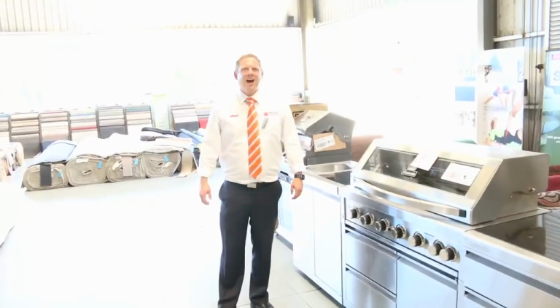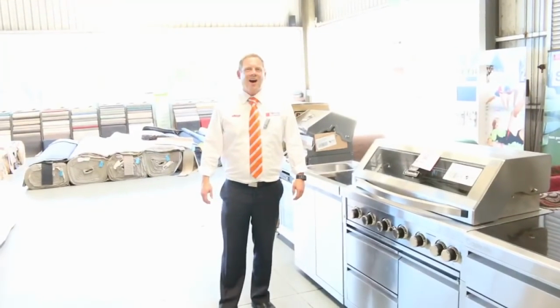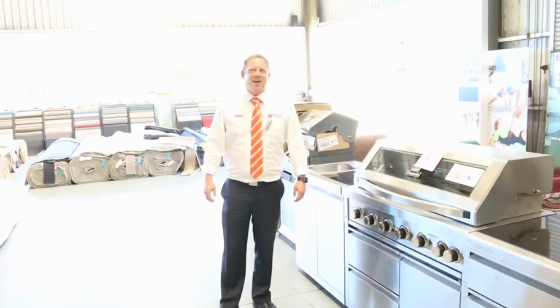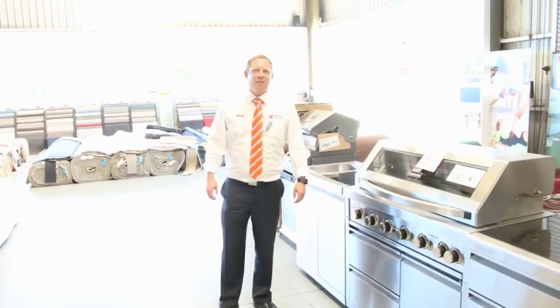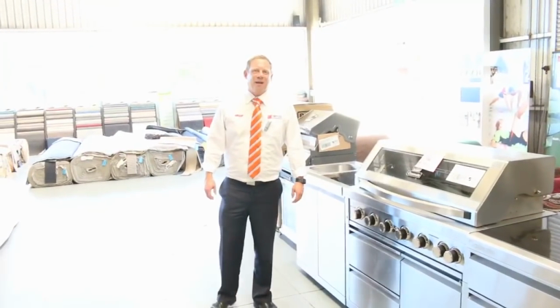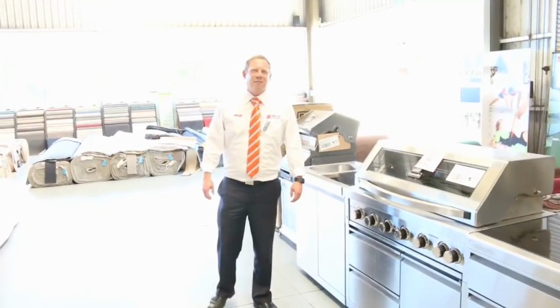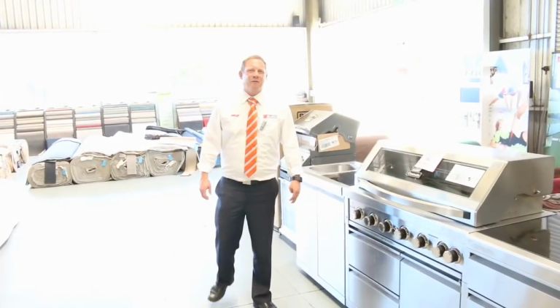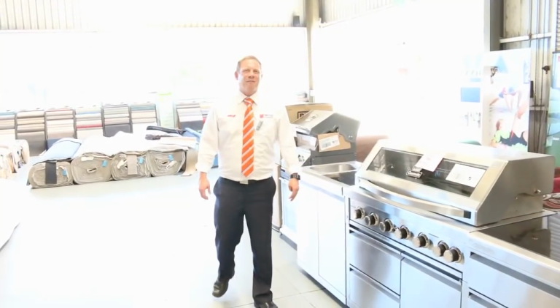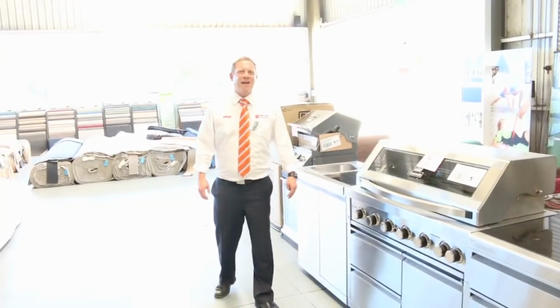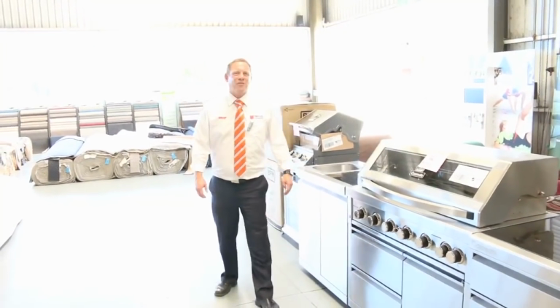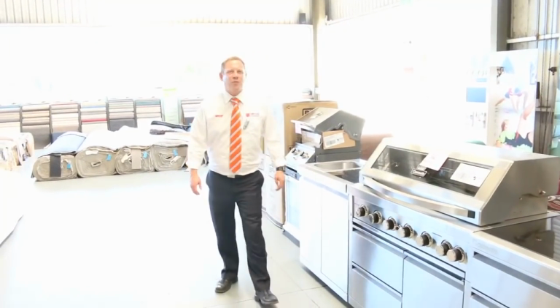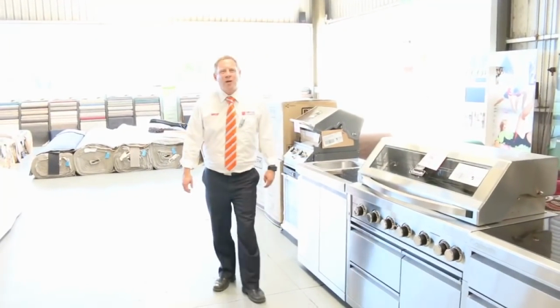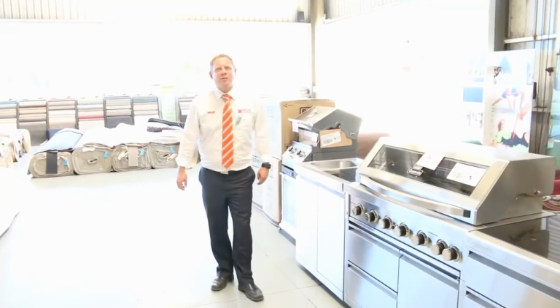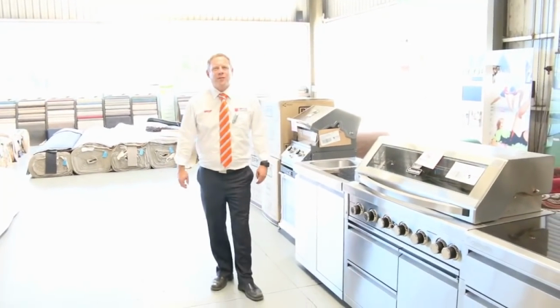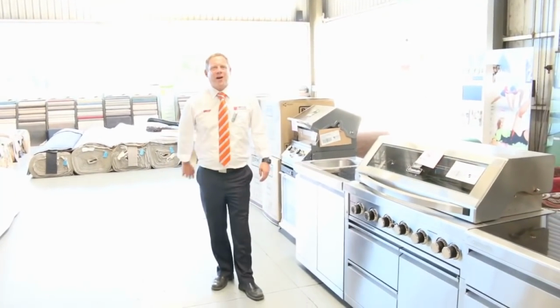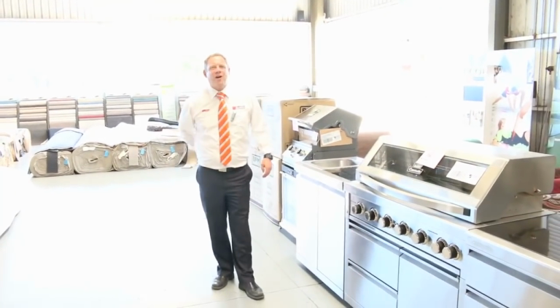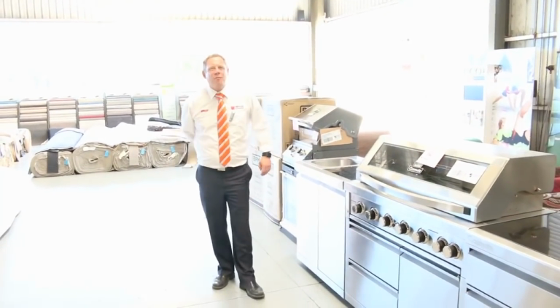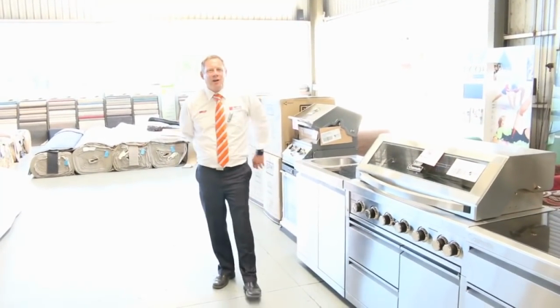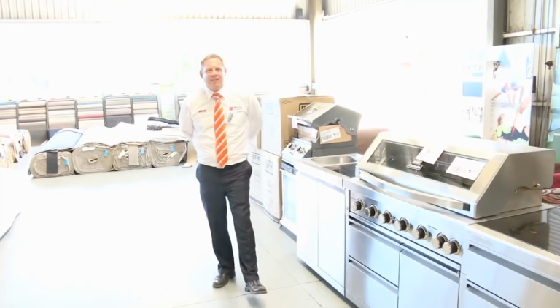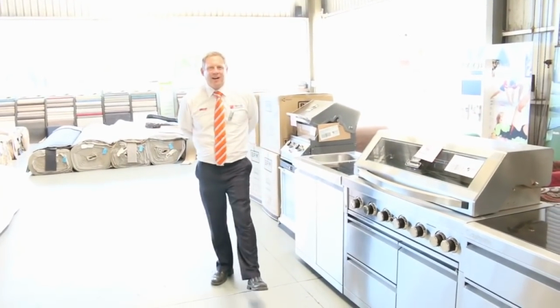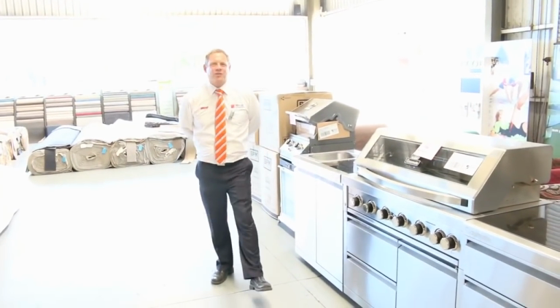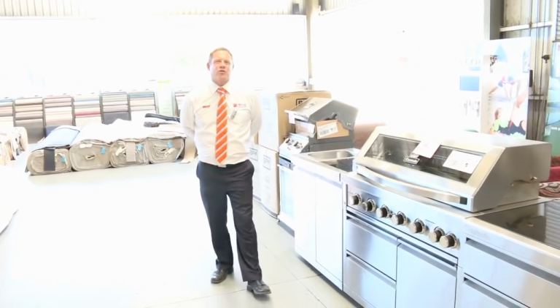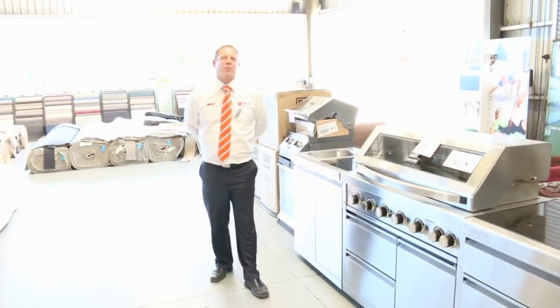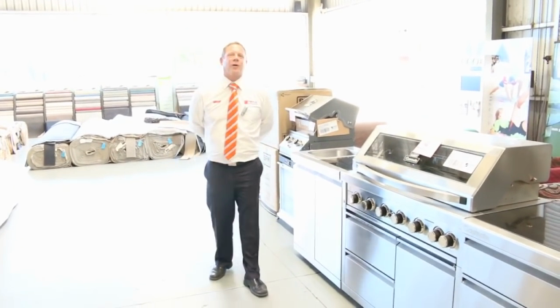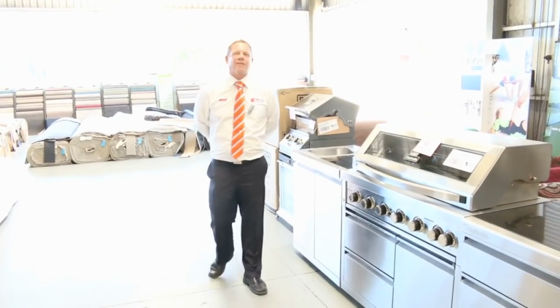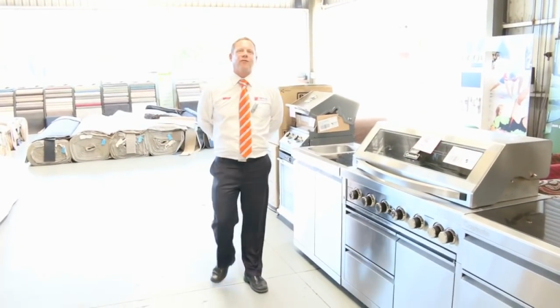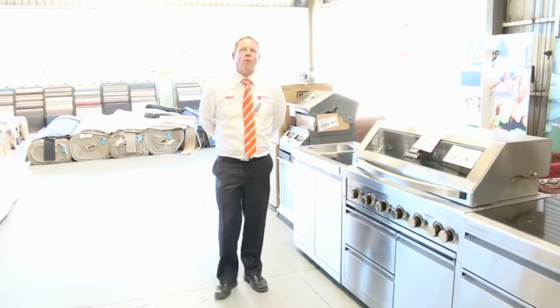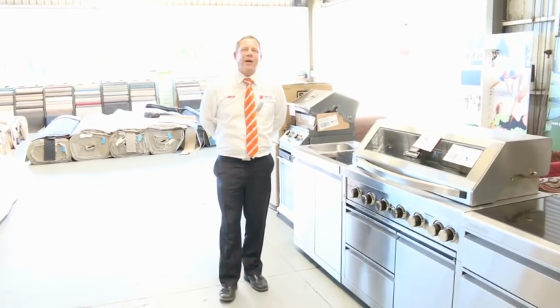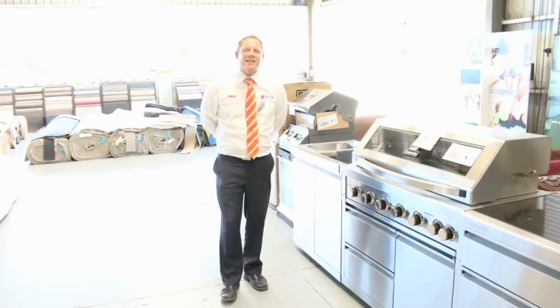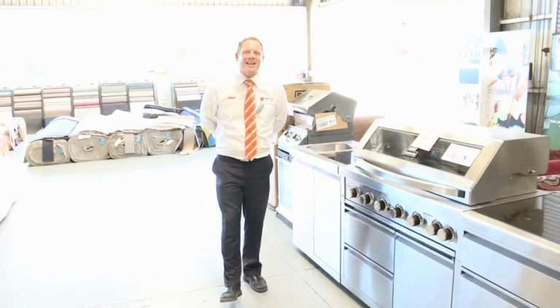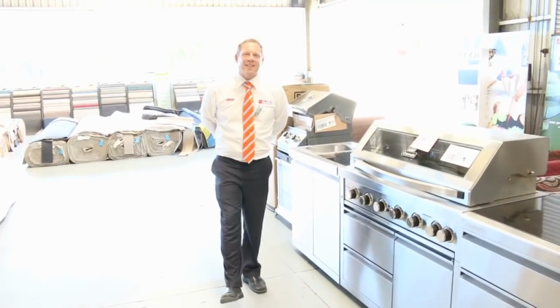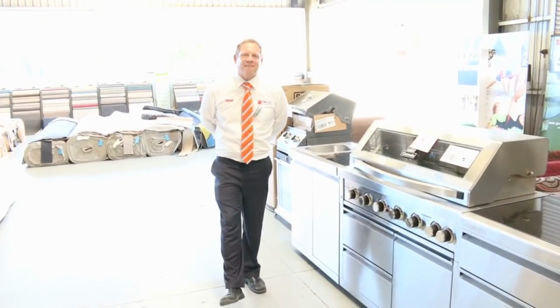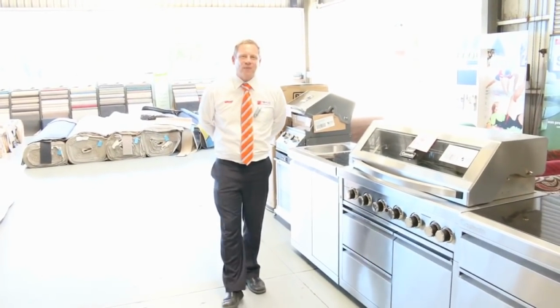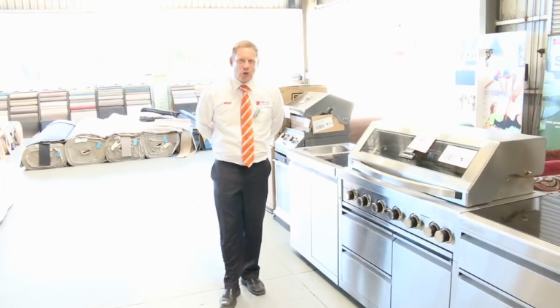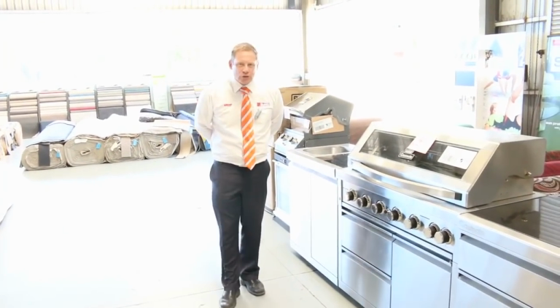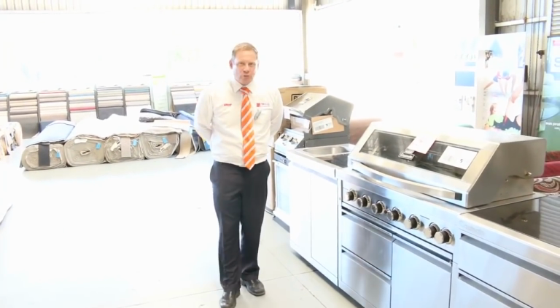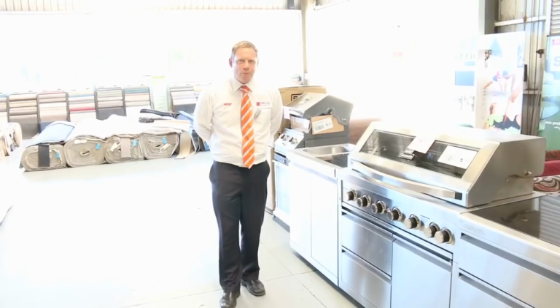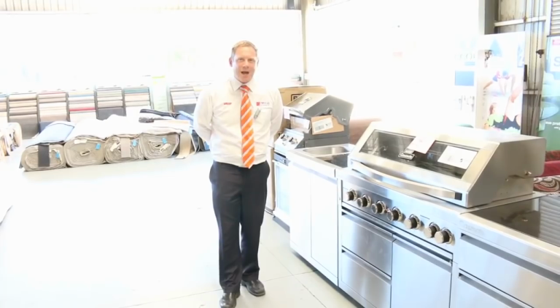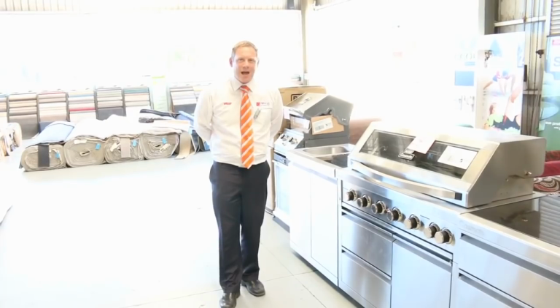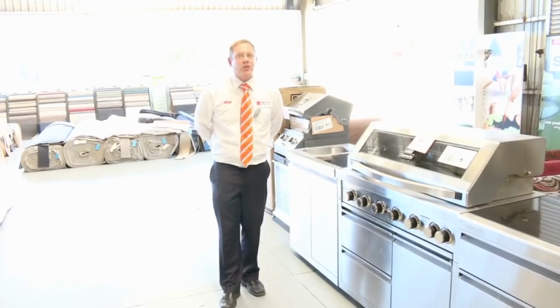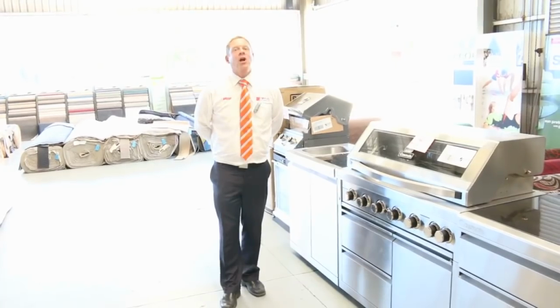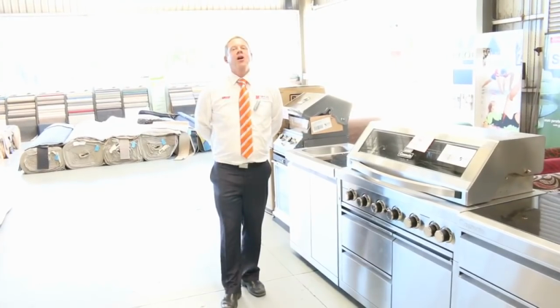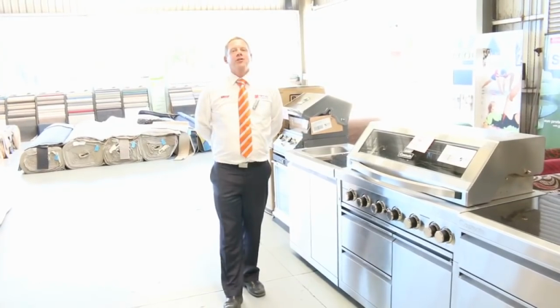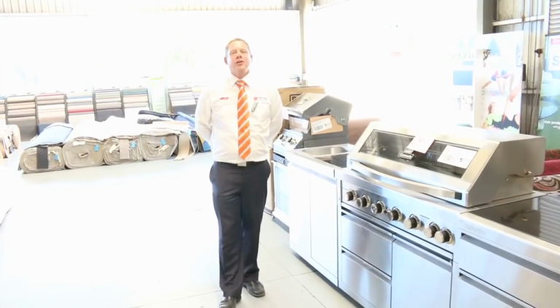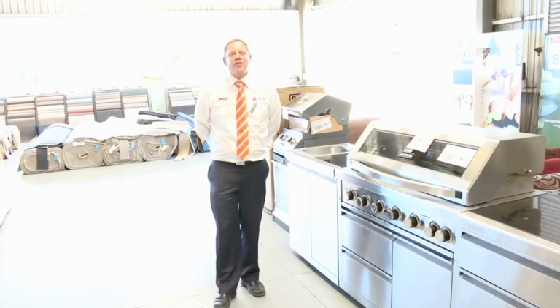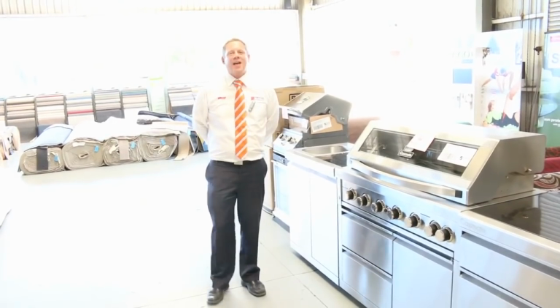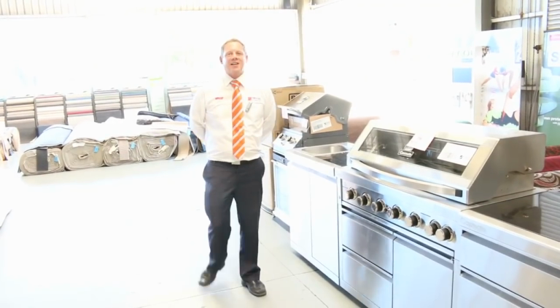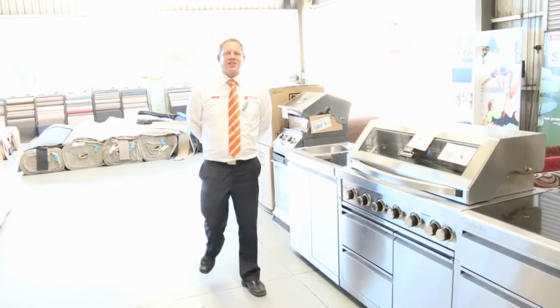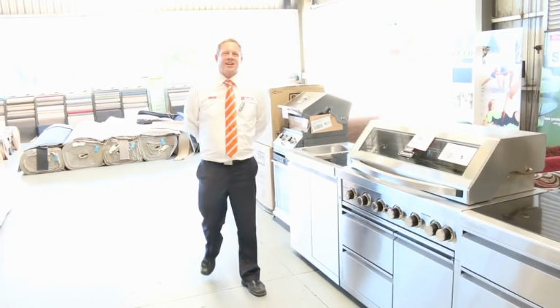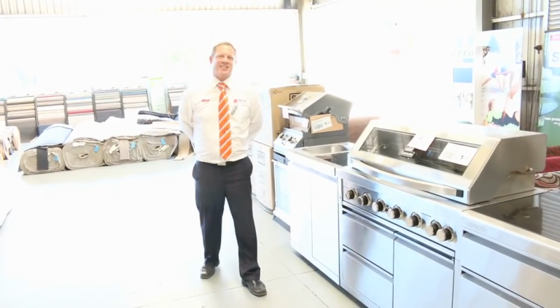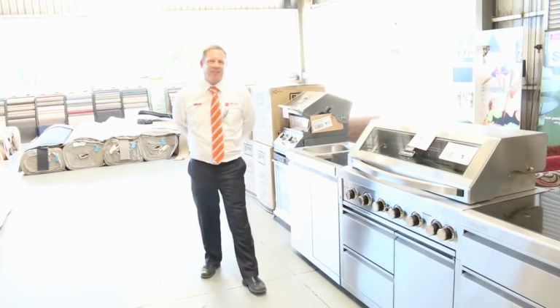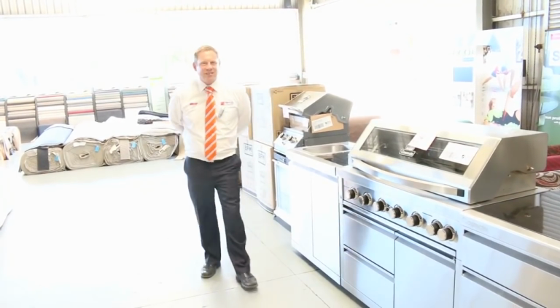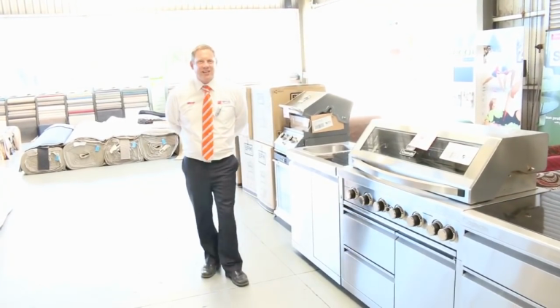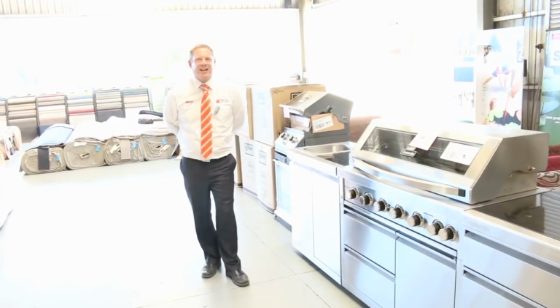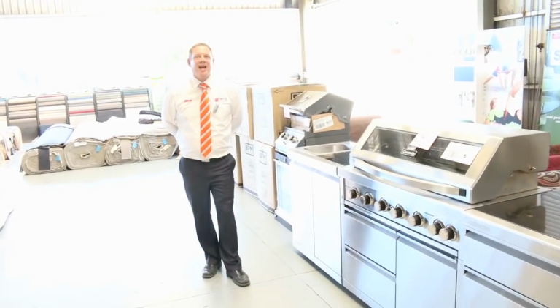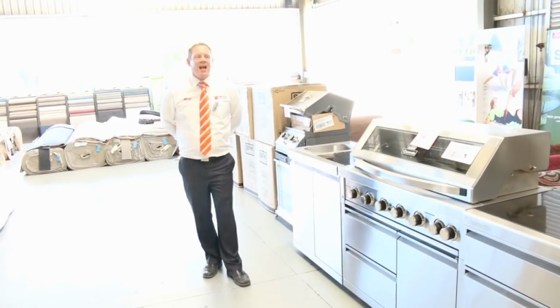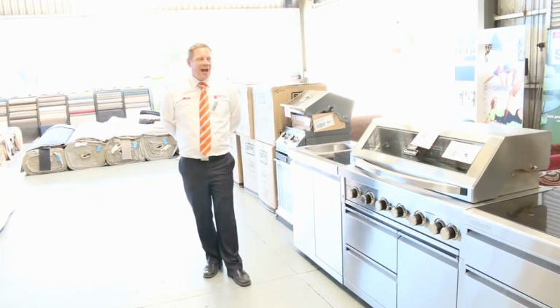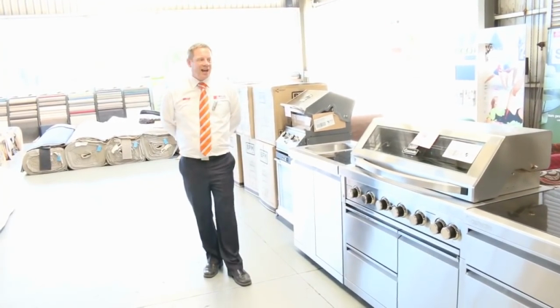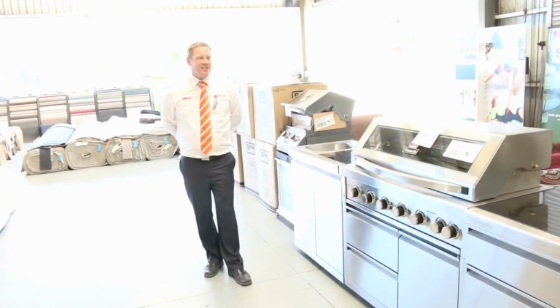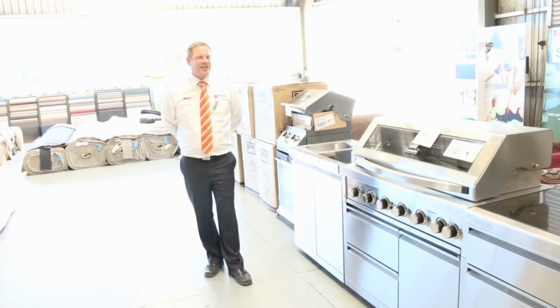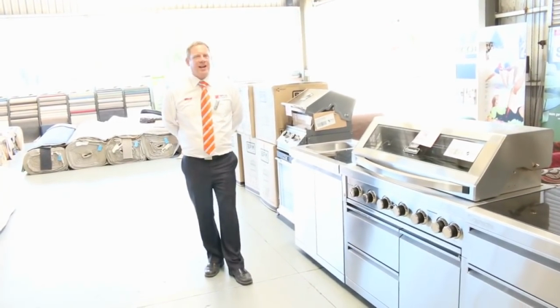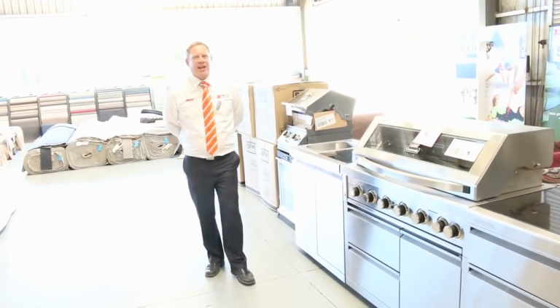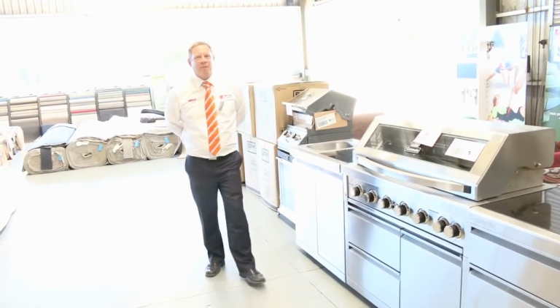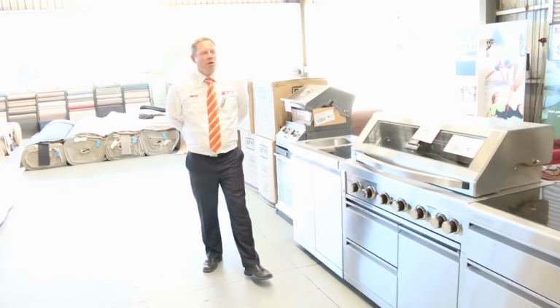Hi, I'm Liam from Fowles, and welcome to the Home Renovators auction preview for Wednesday the 1st of March 2017 at 10am.